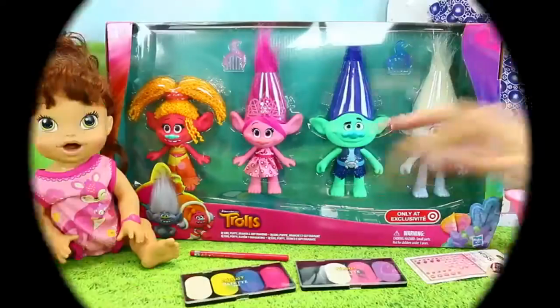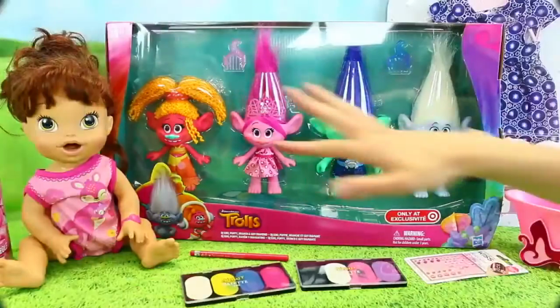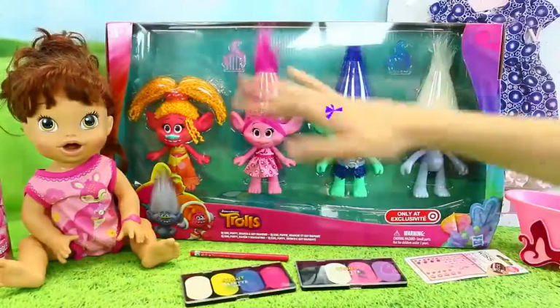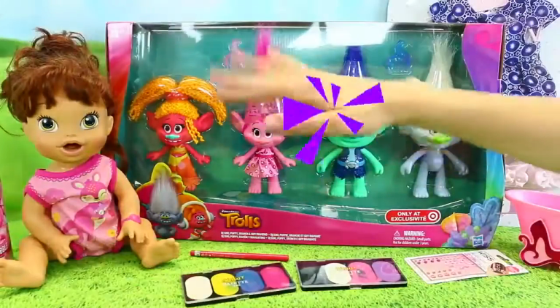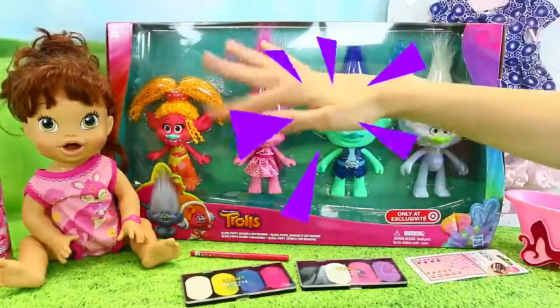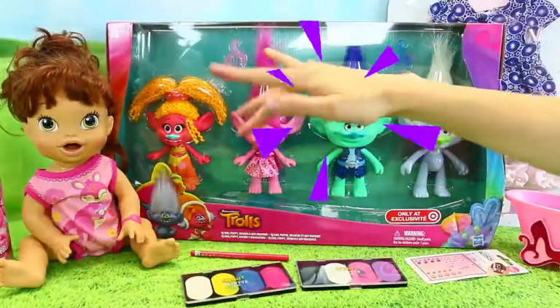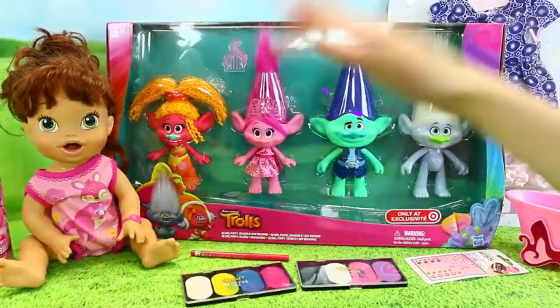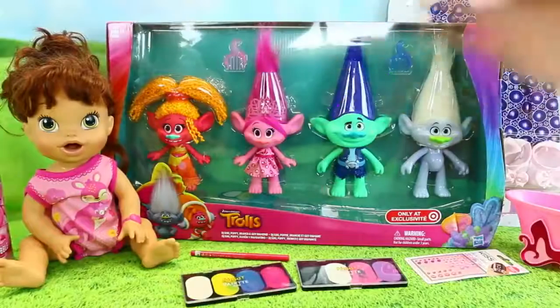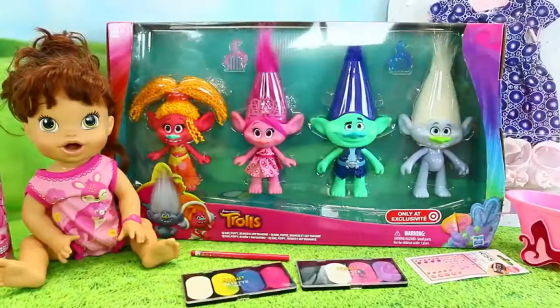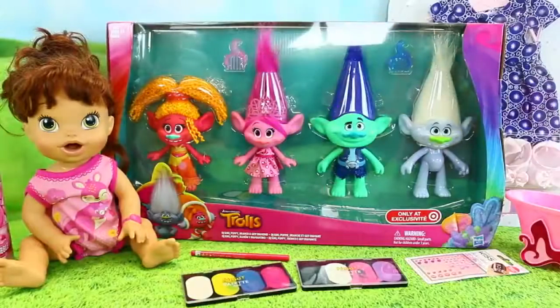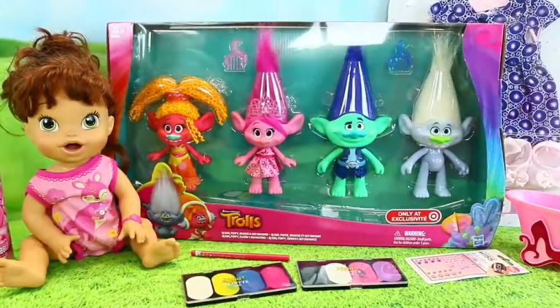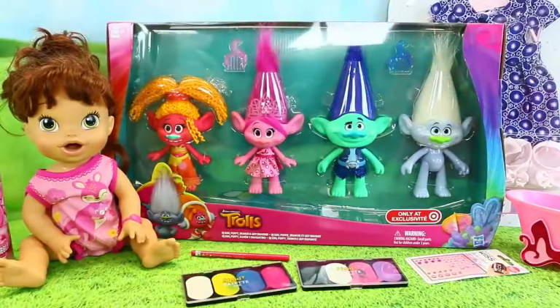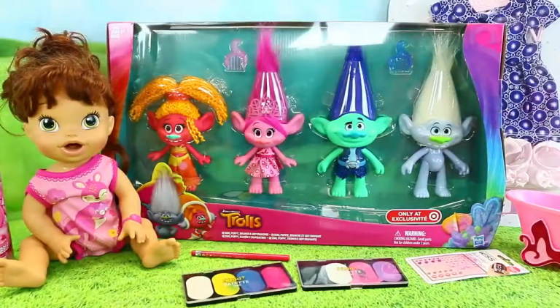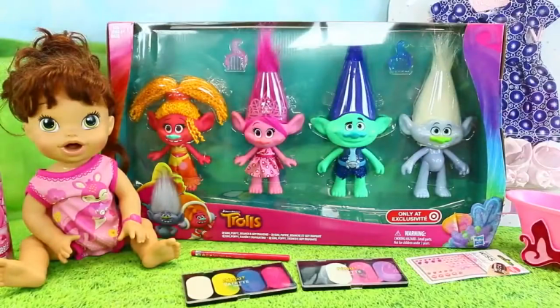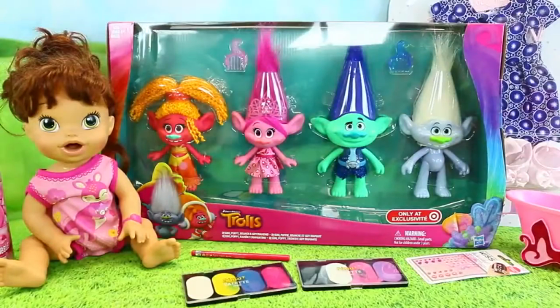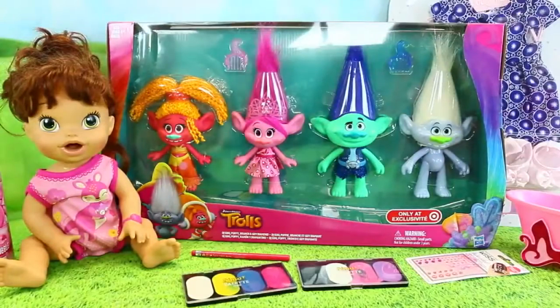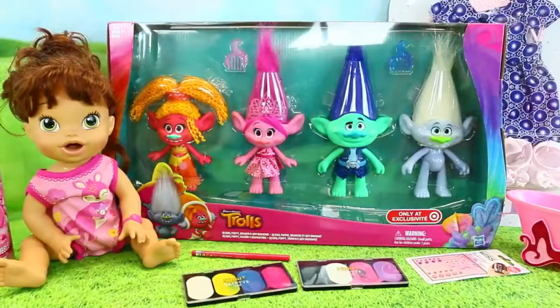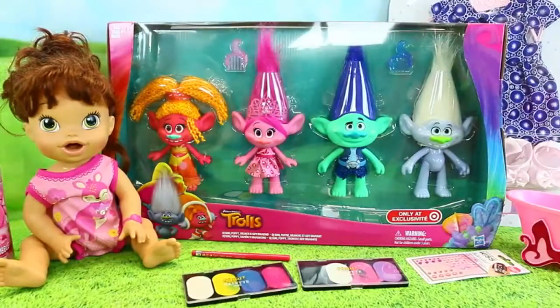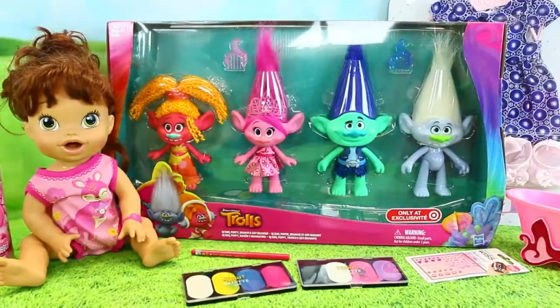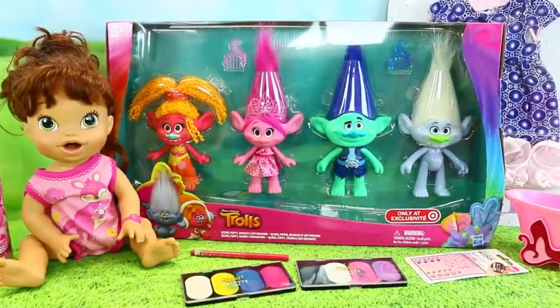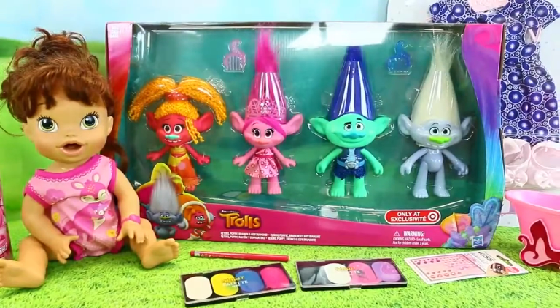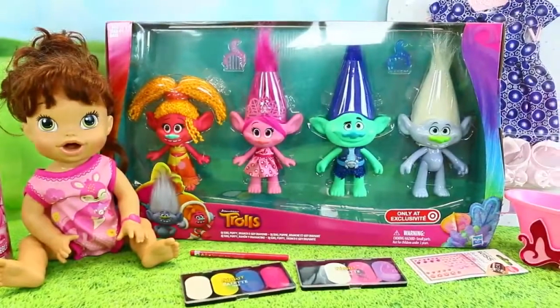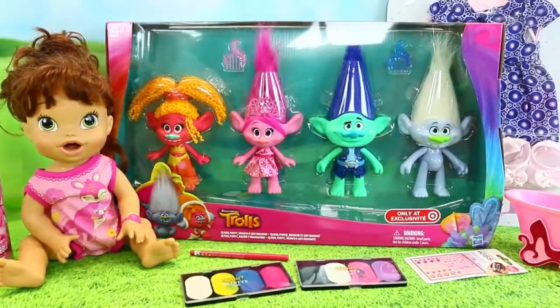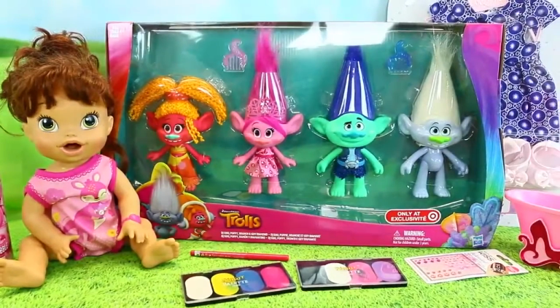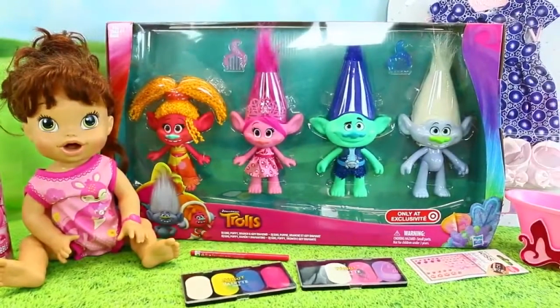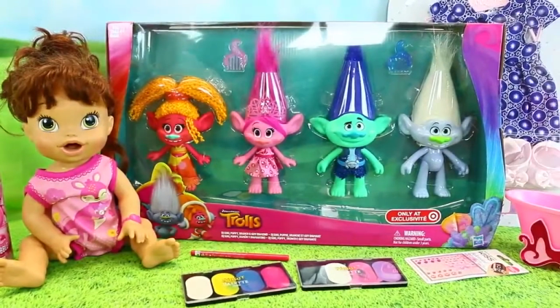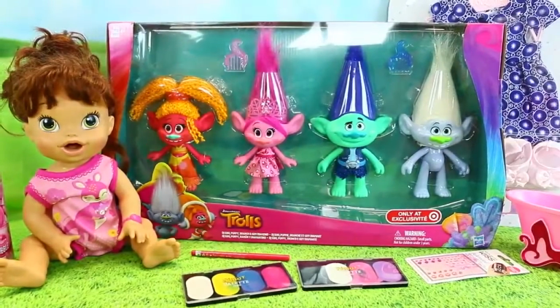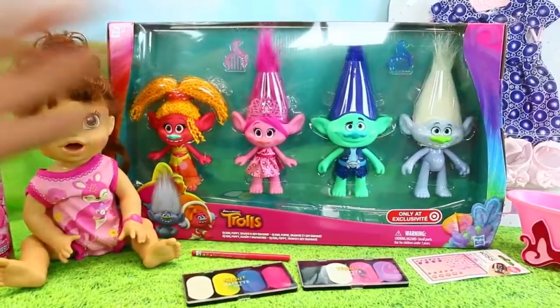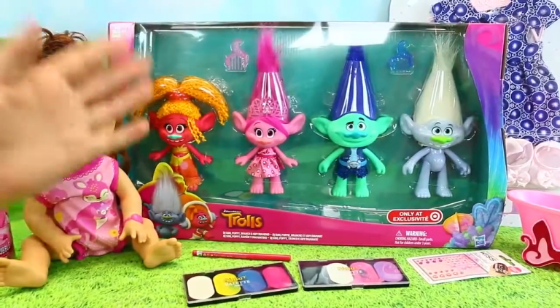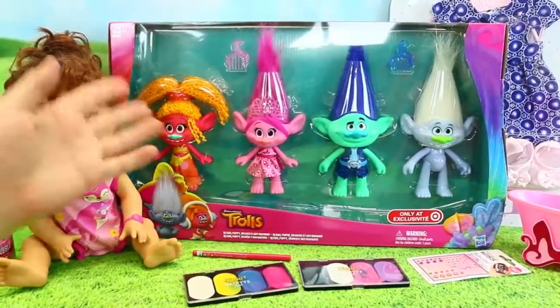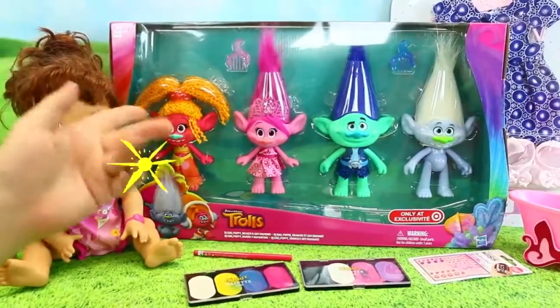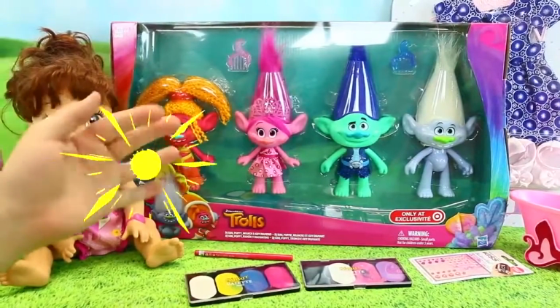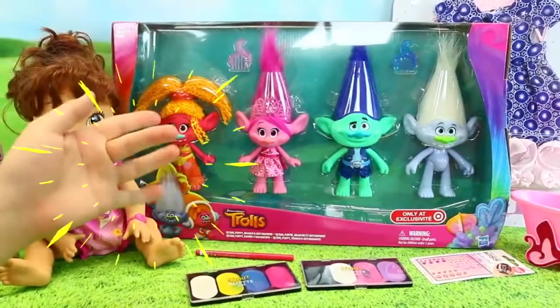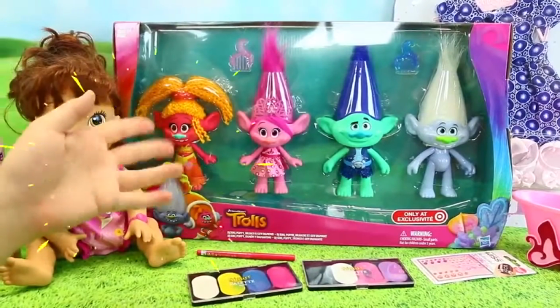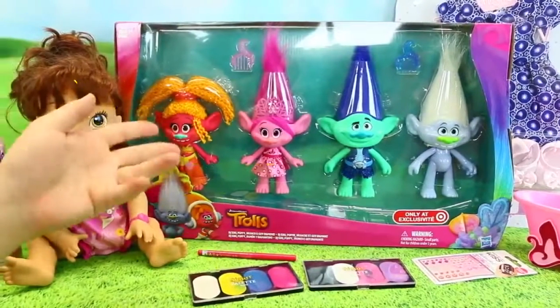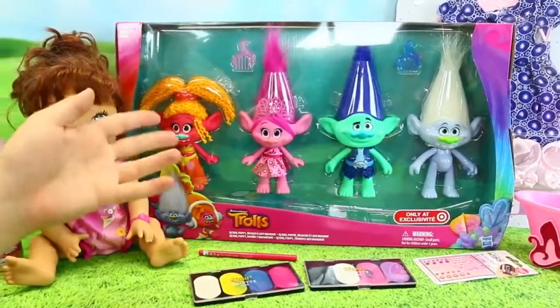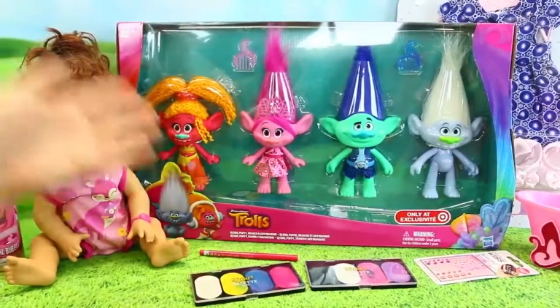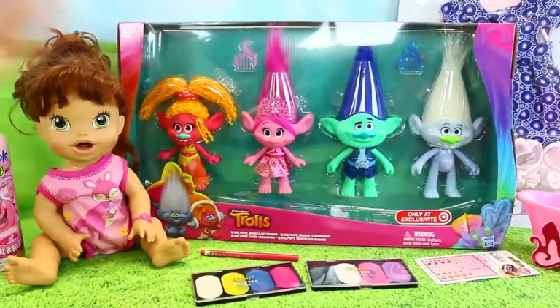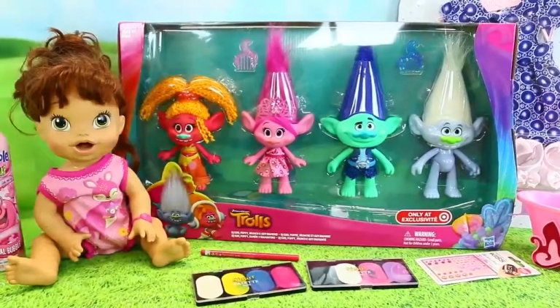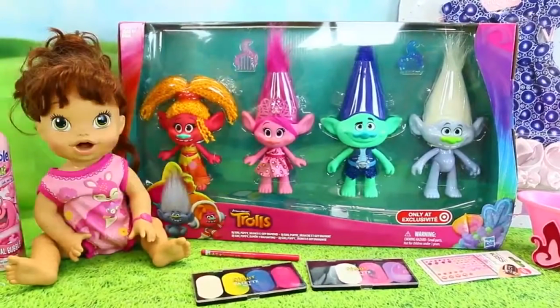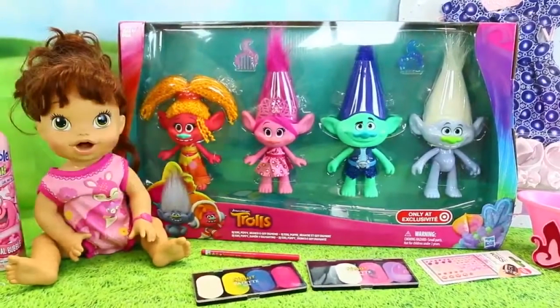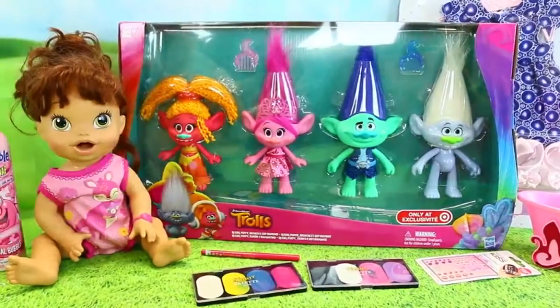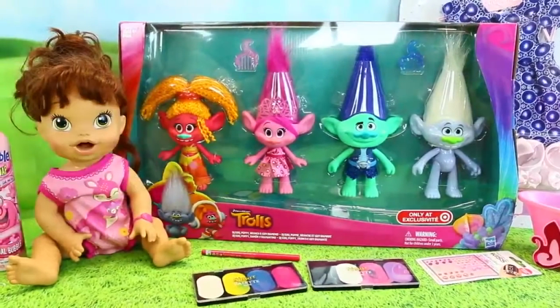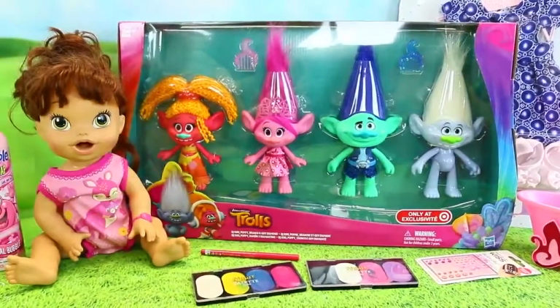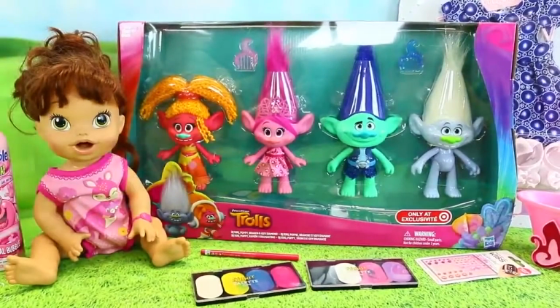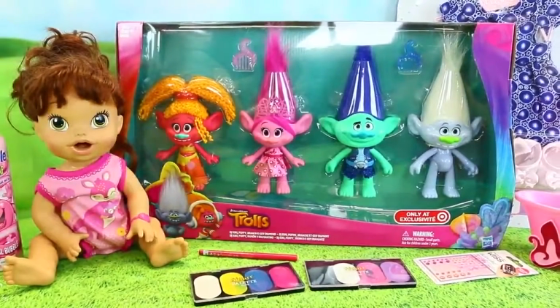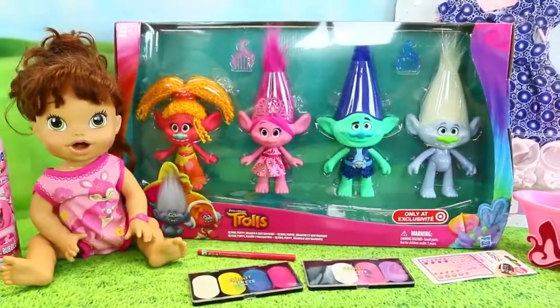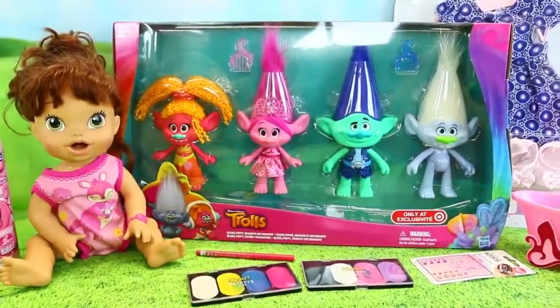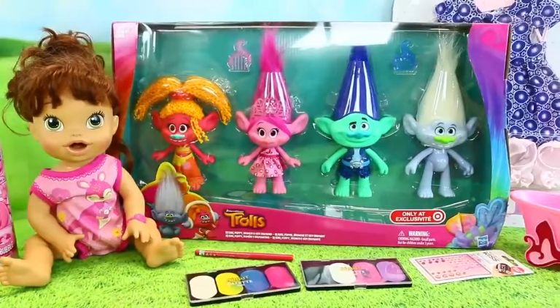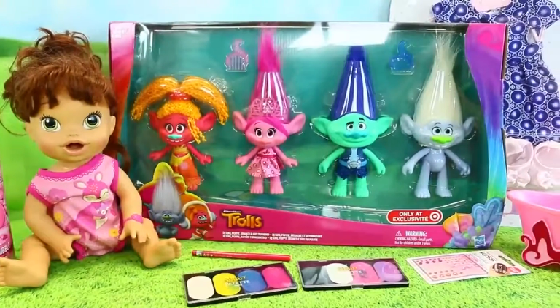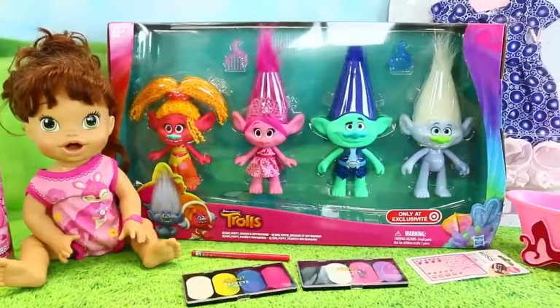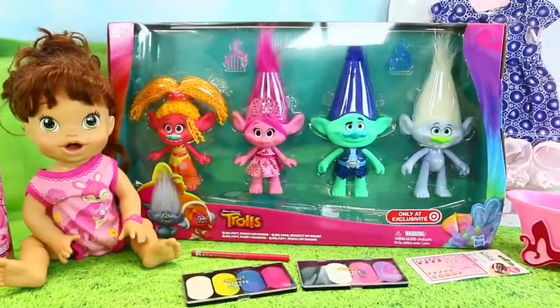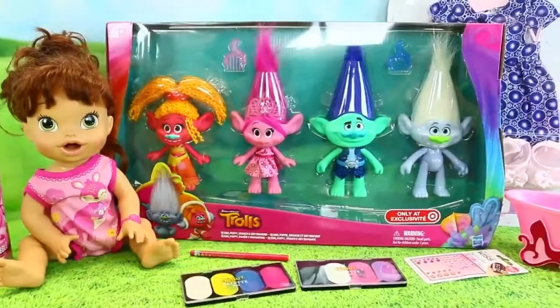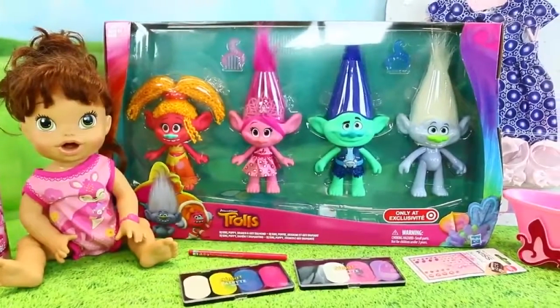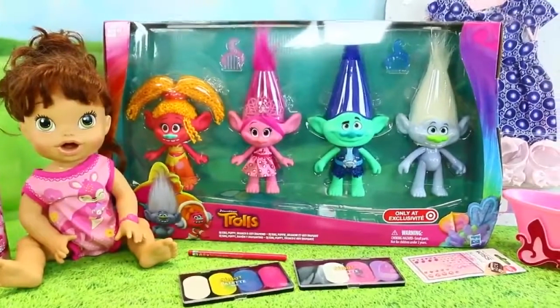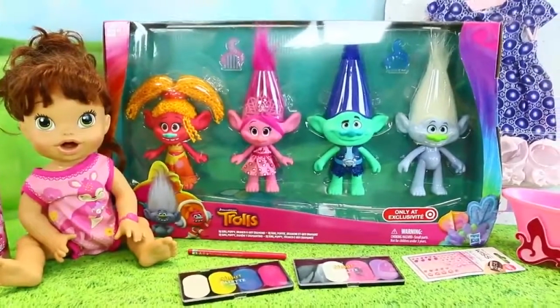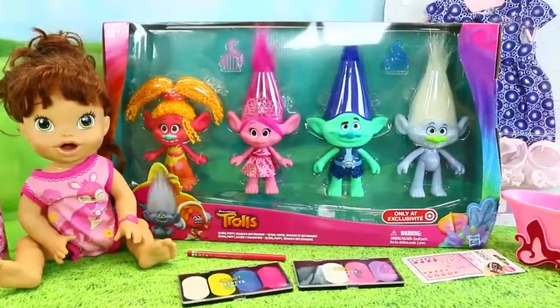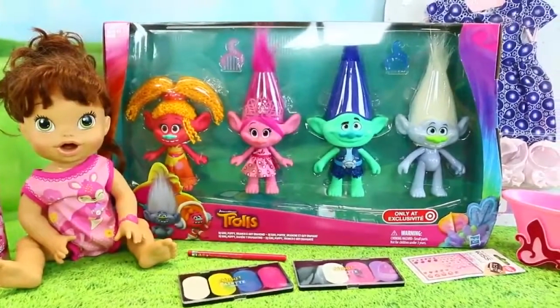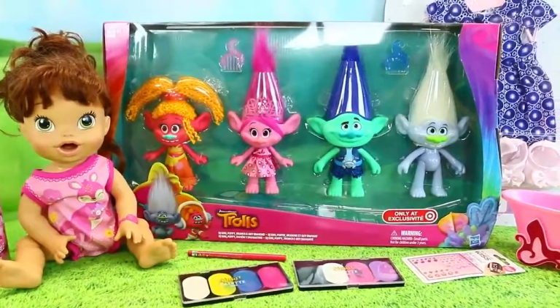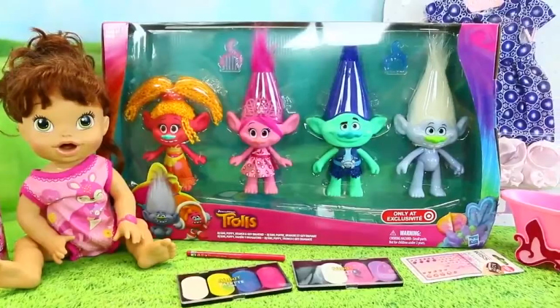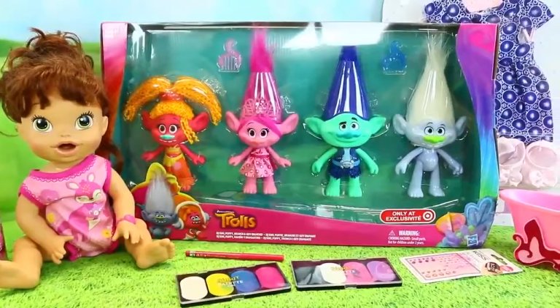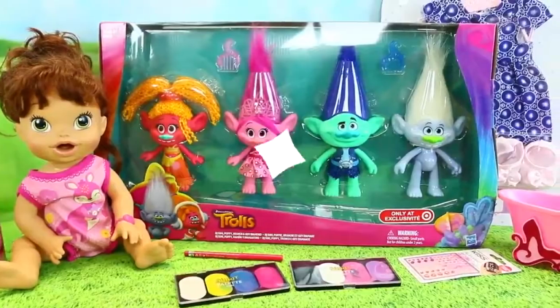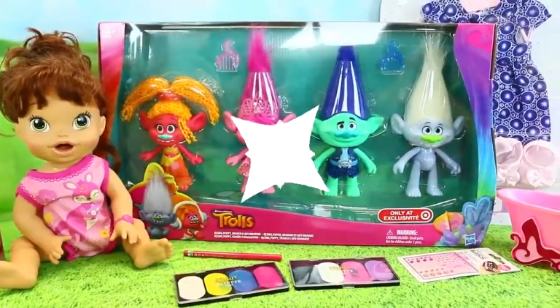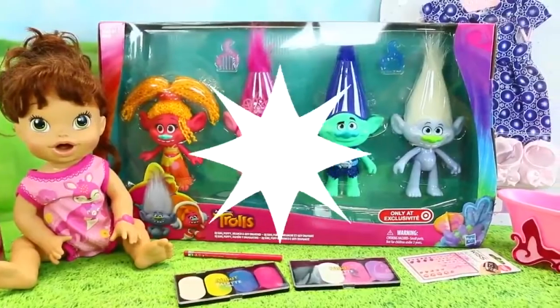Hey everyone, it's Sandra from the Disney Cart Toys channel and Spuddy Awesome. Today we are doing a special Trolls video.